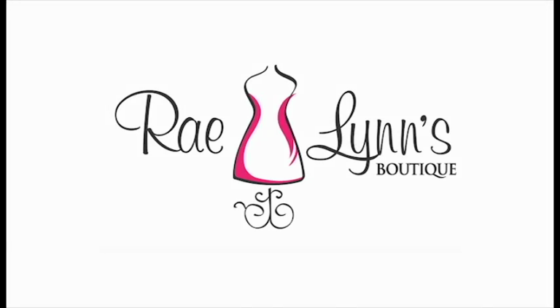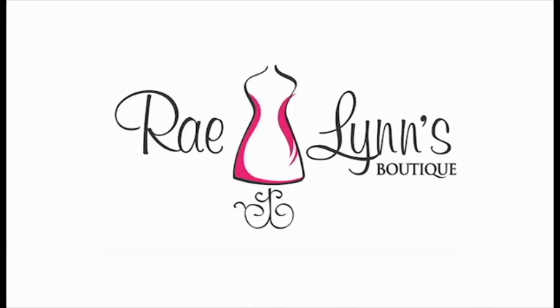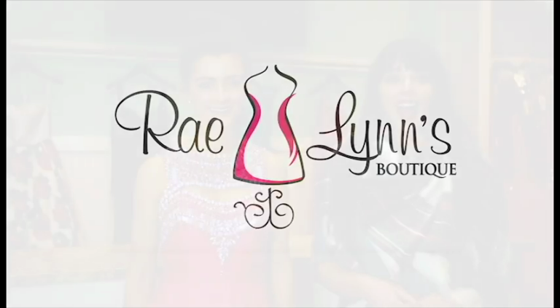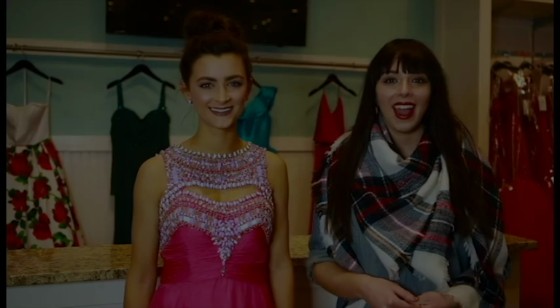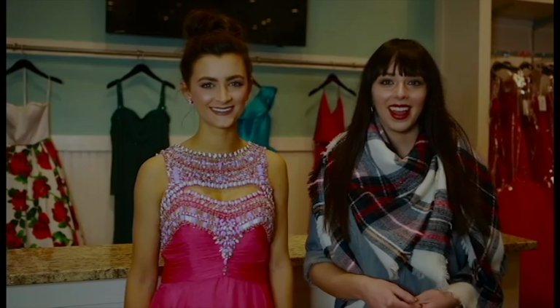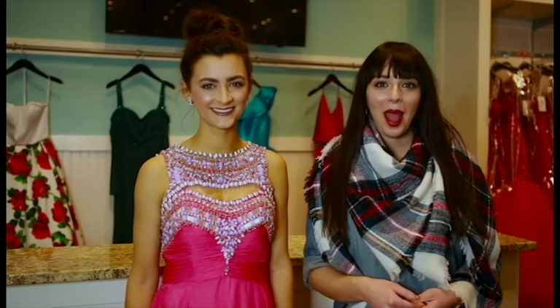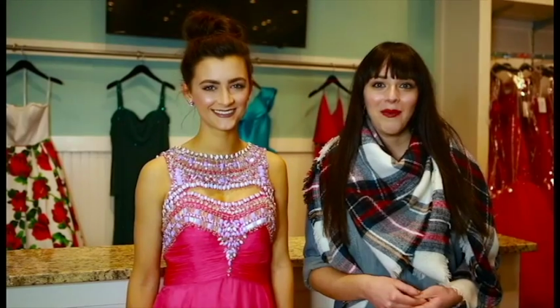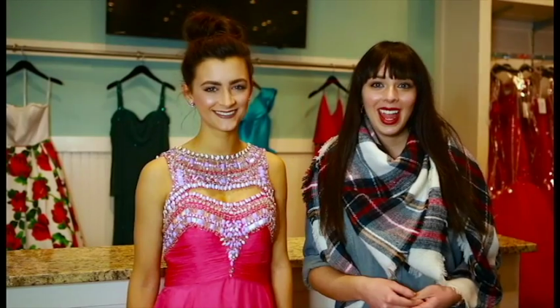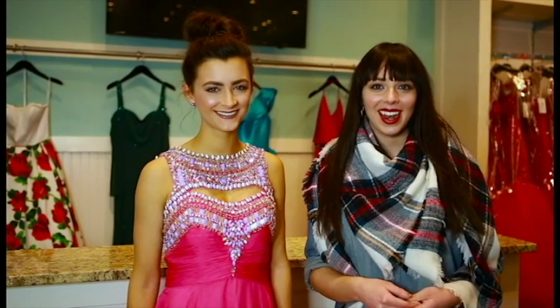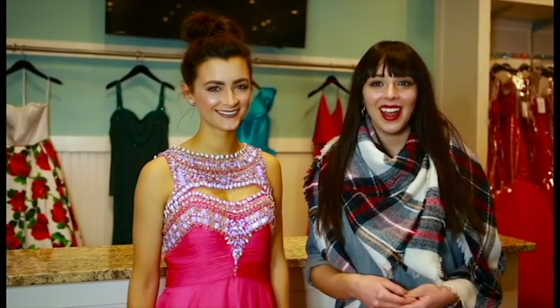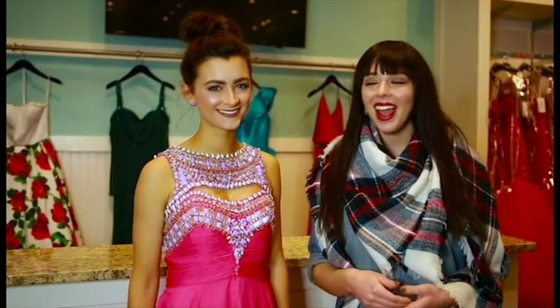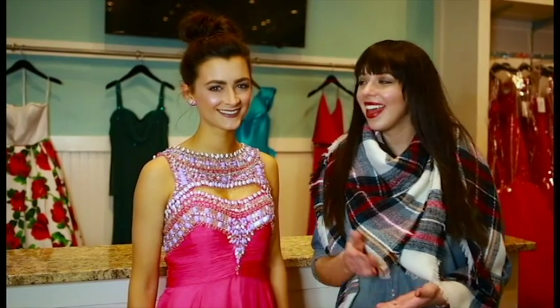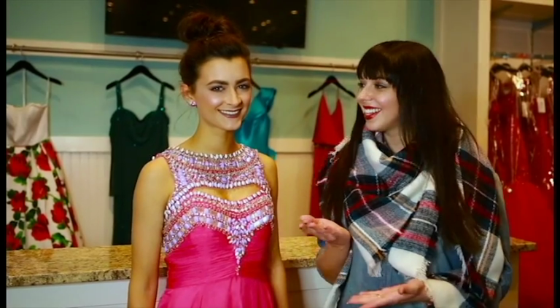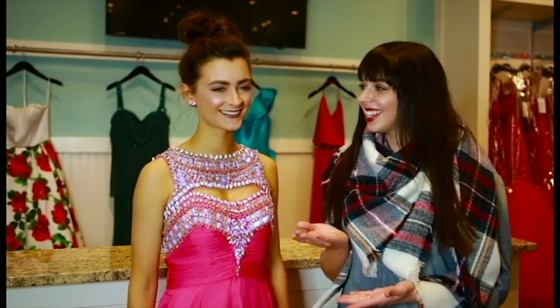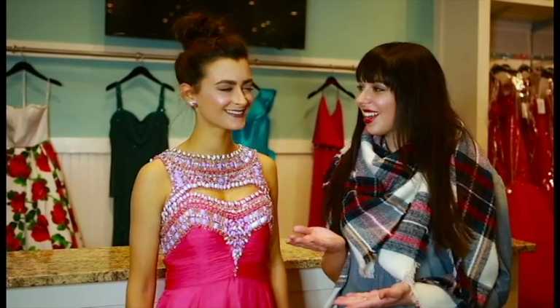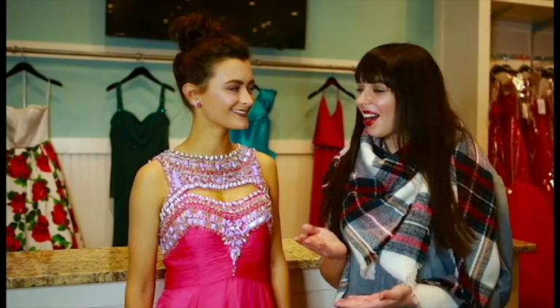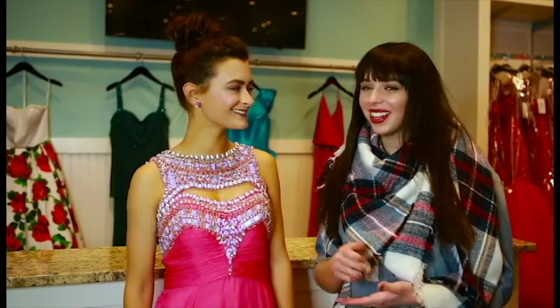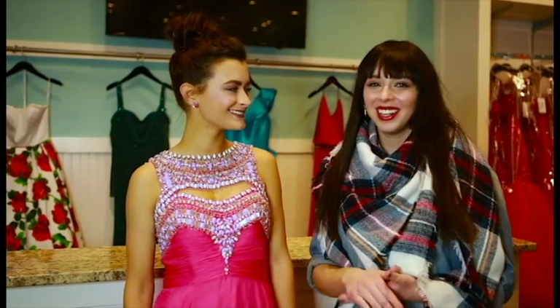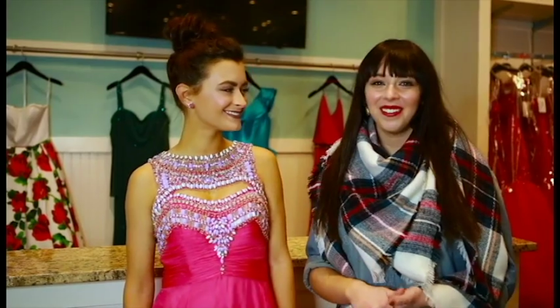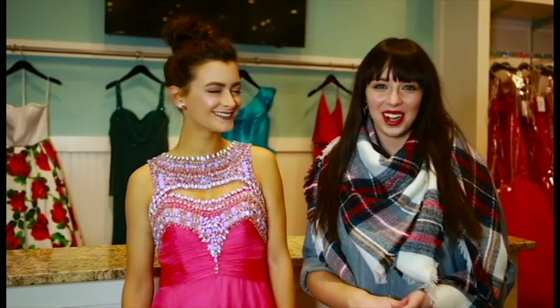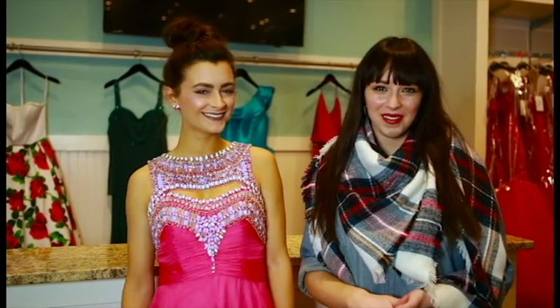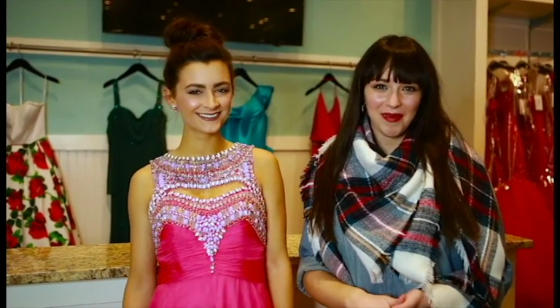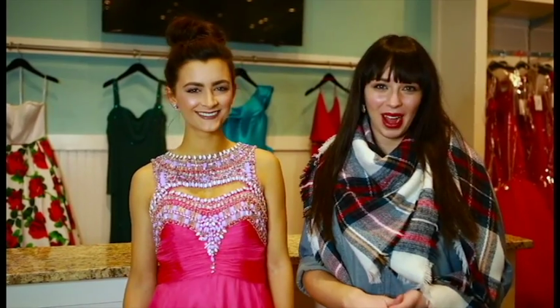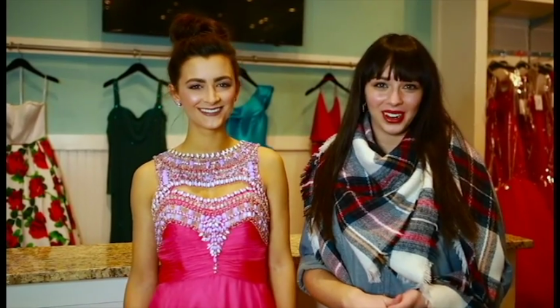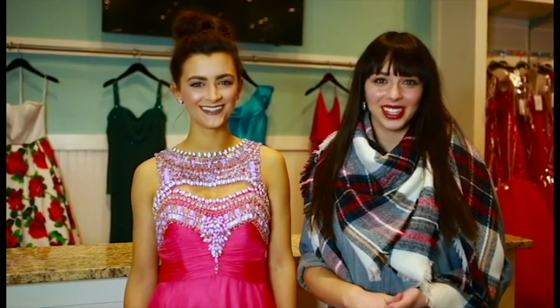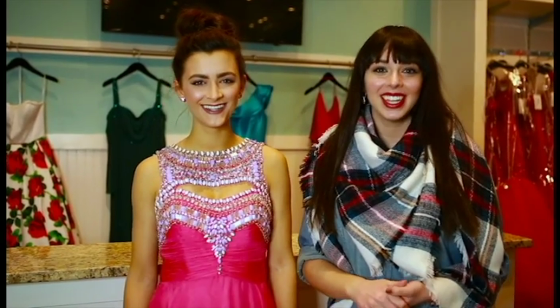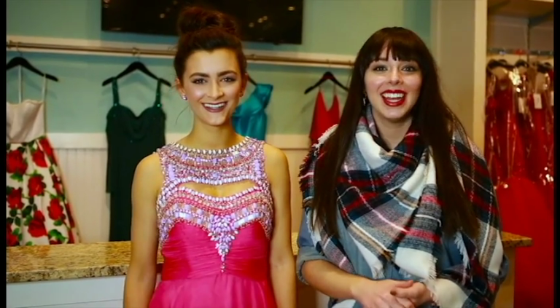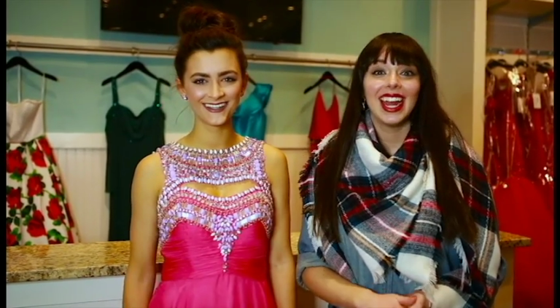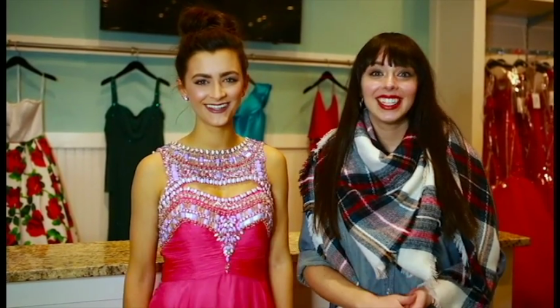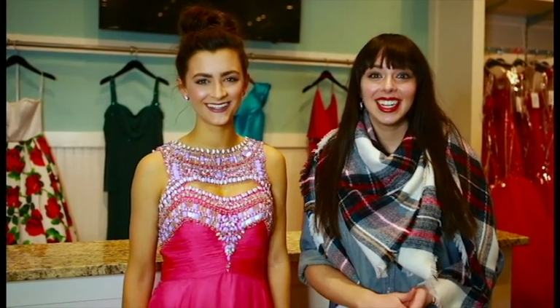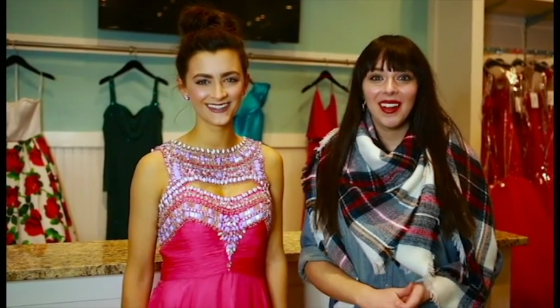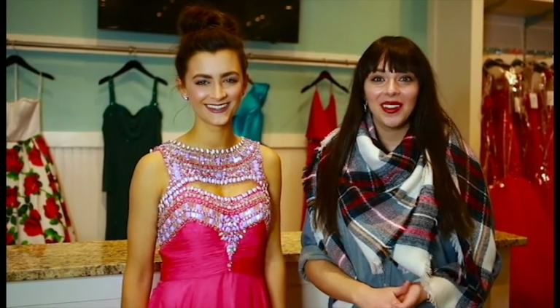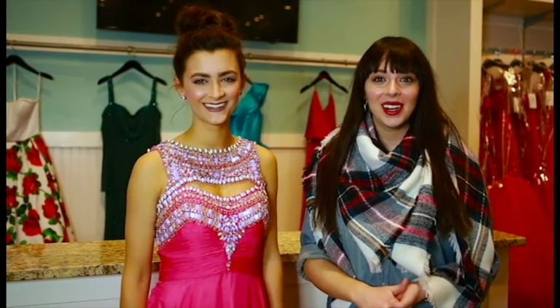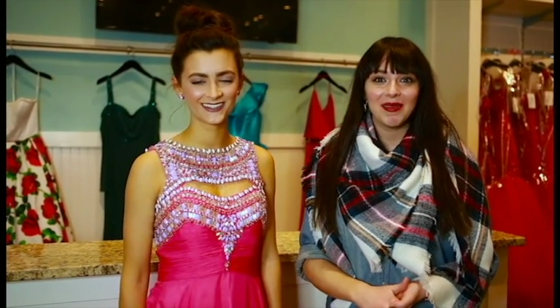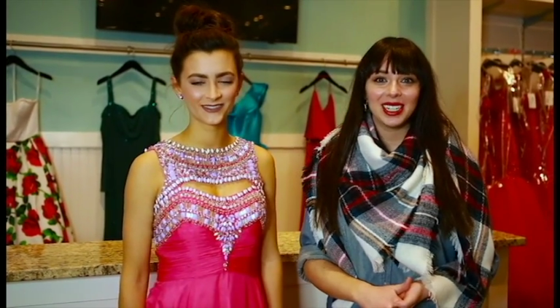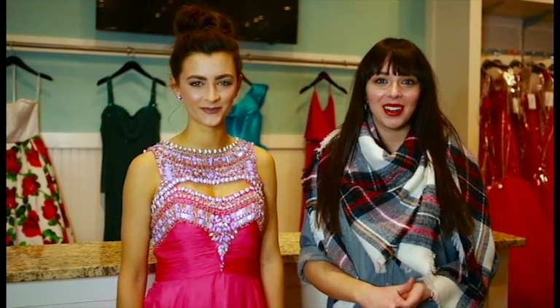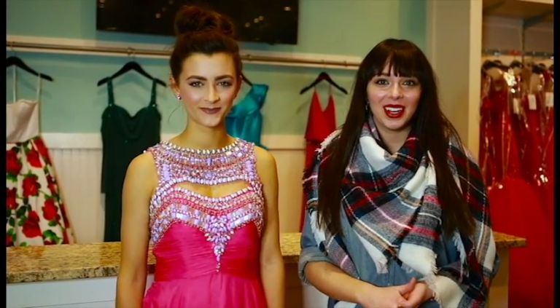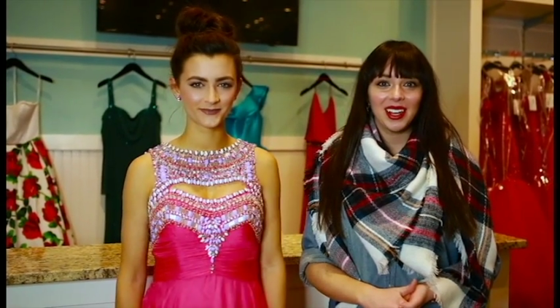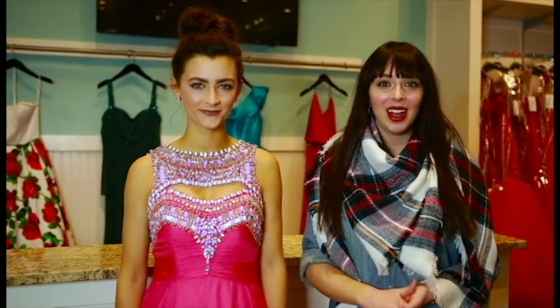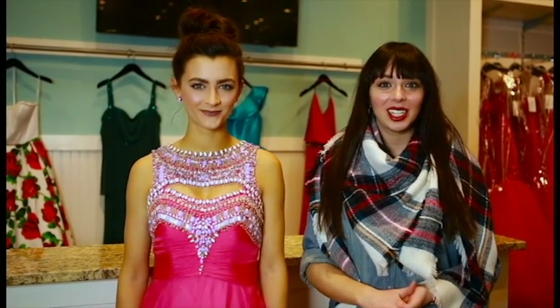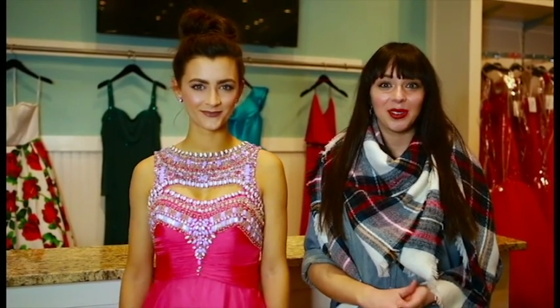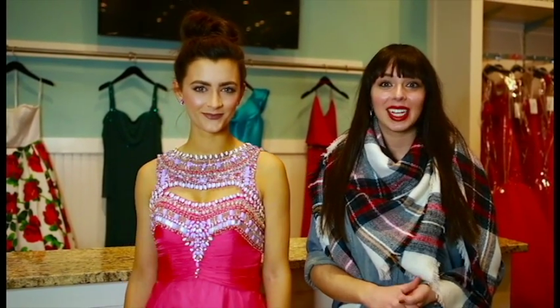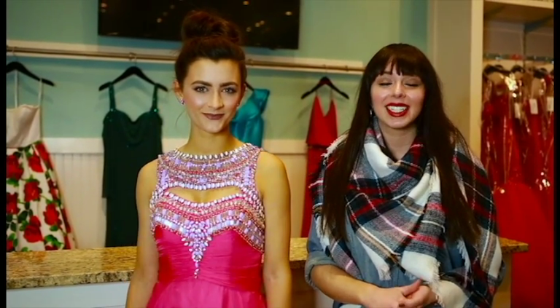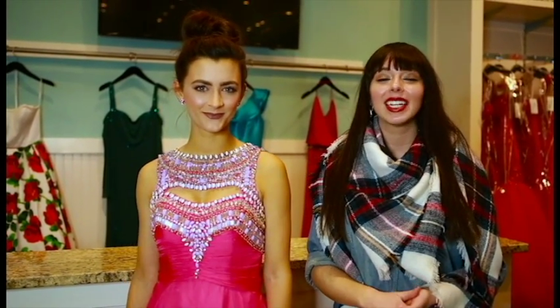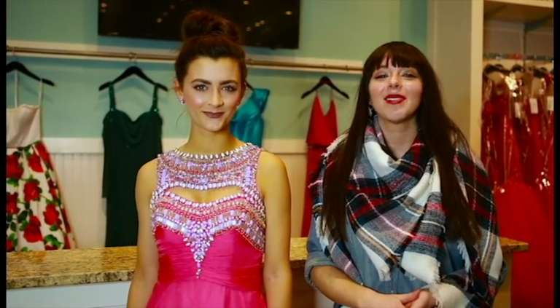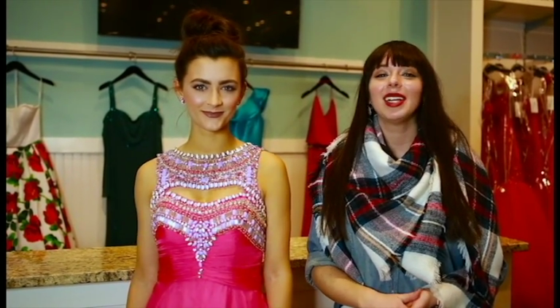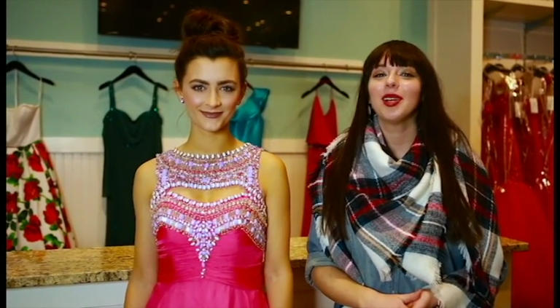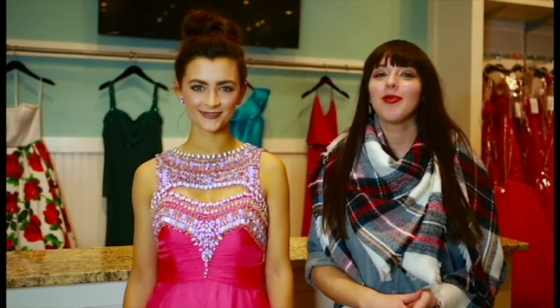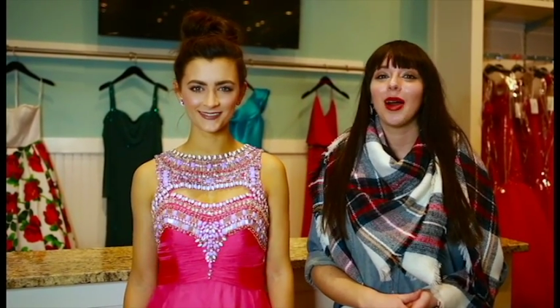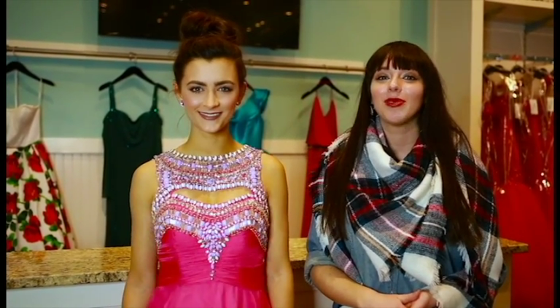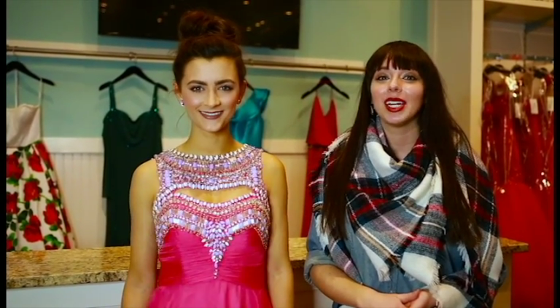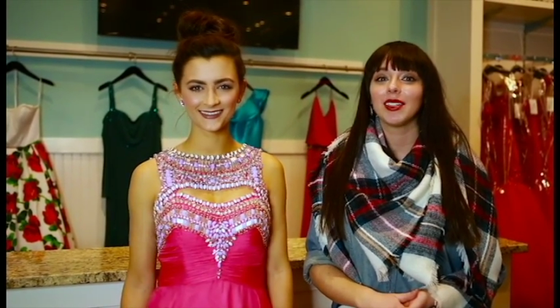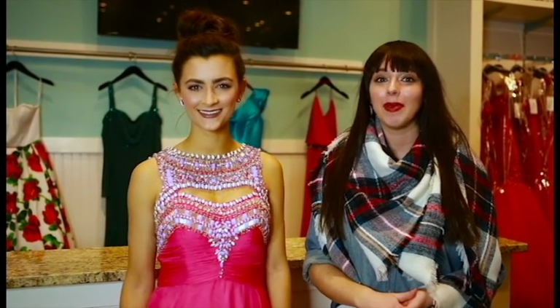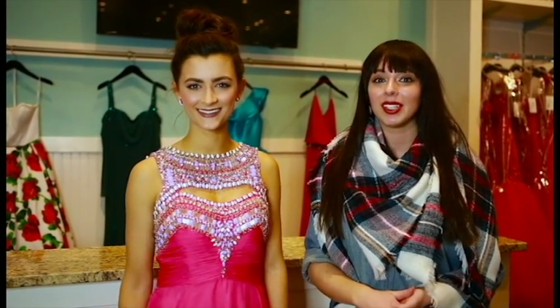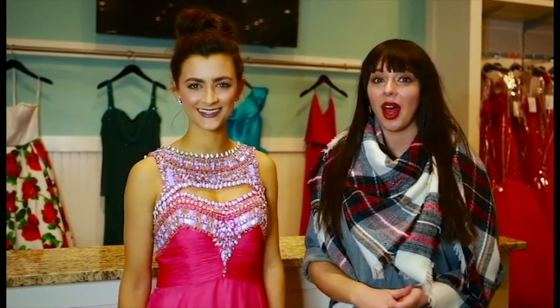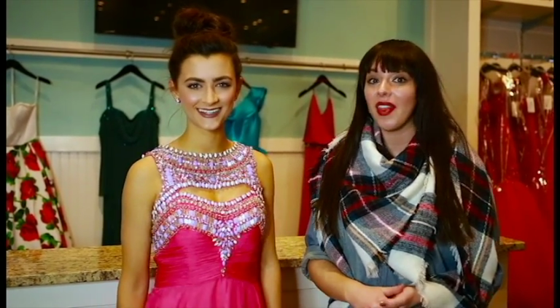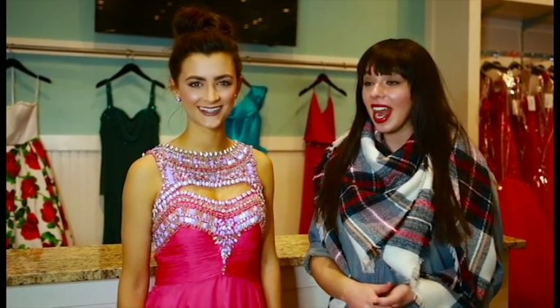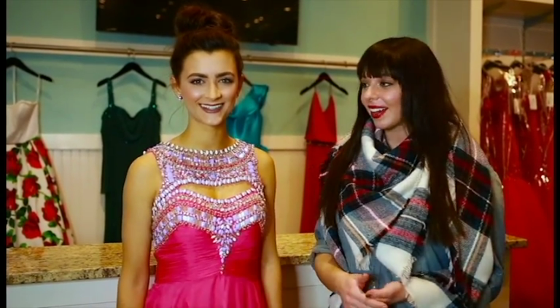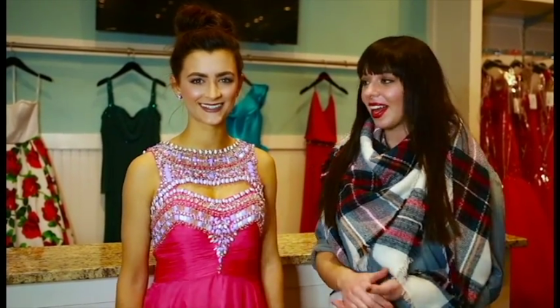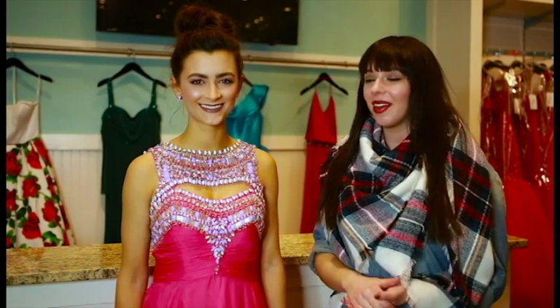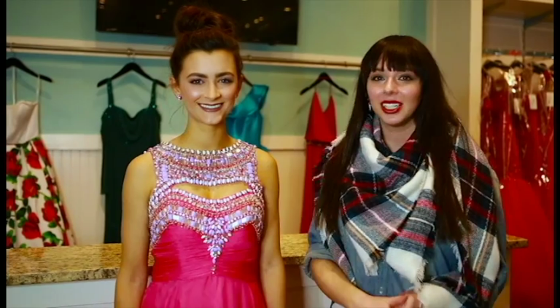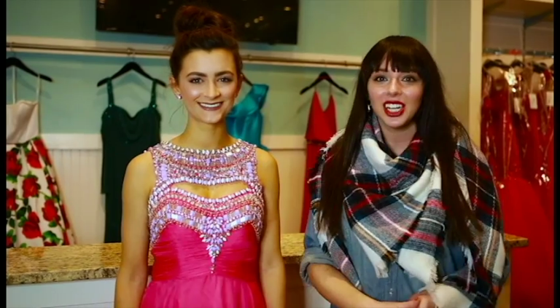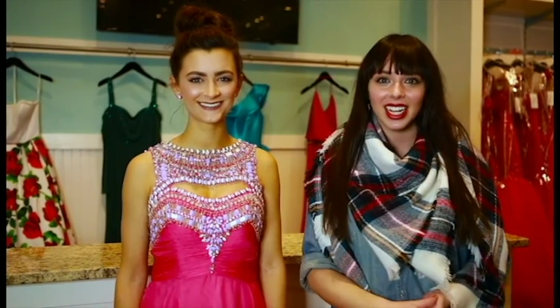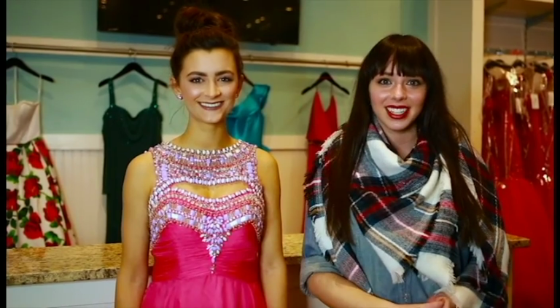Hi, I'm Hannah and this is Holland, one of our models, and today we're going to be showing you how to accessorize your prom dress based on the neckline of your dress.